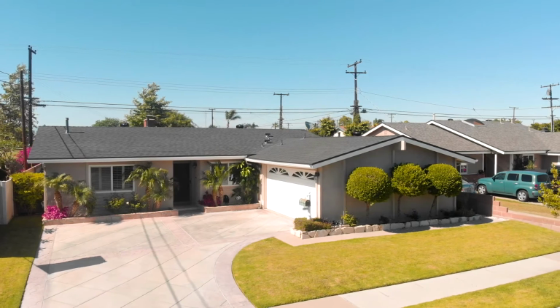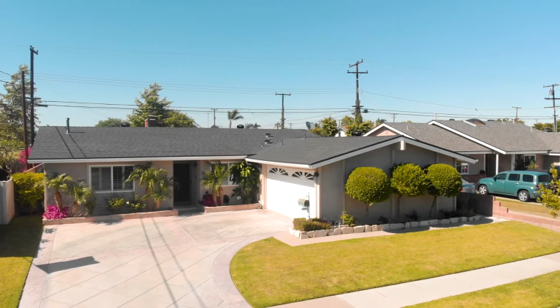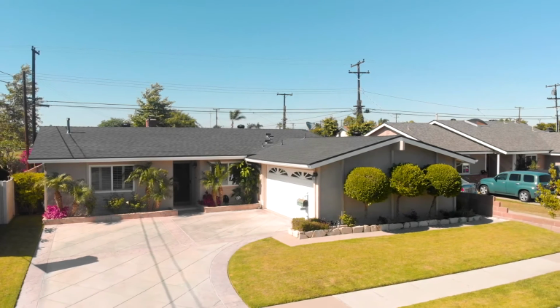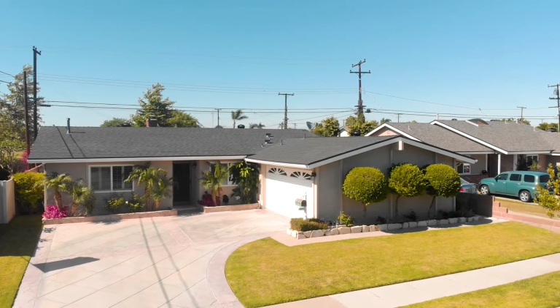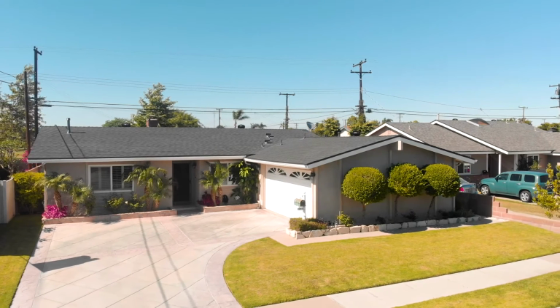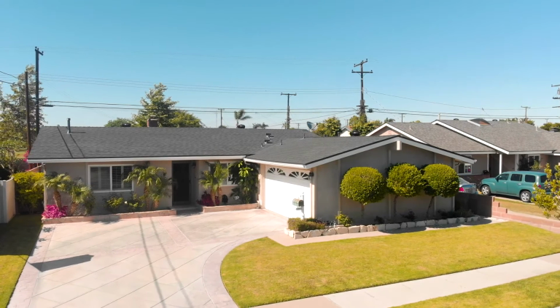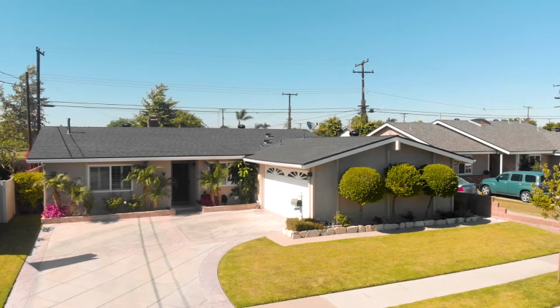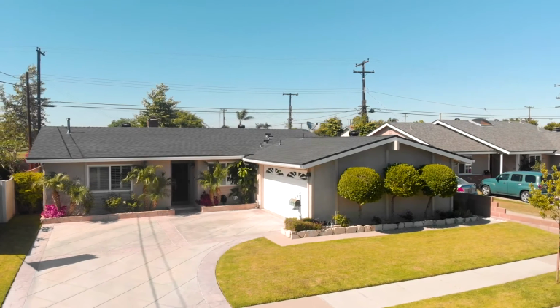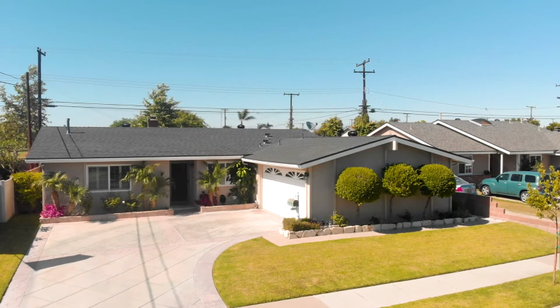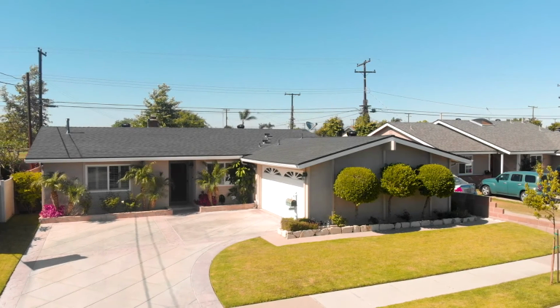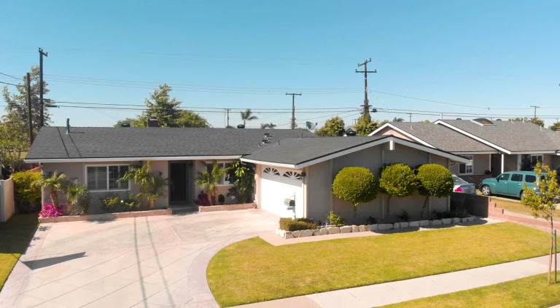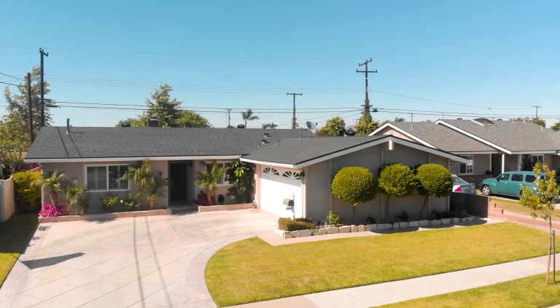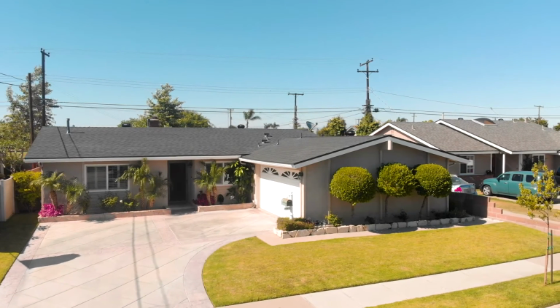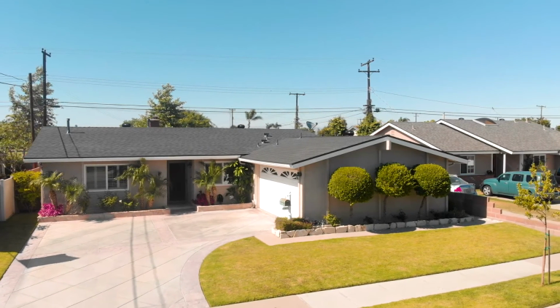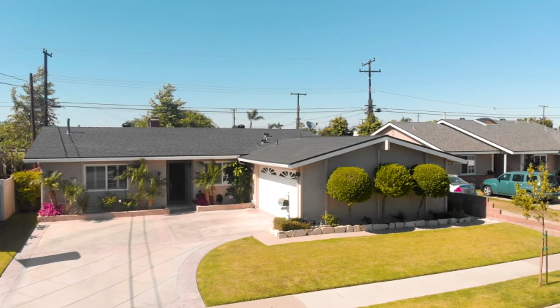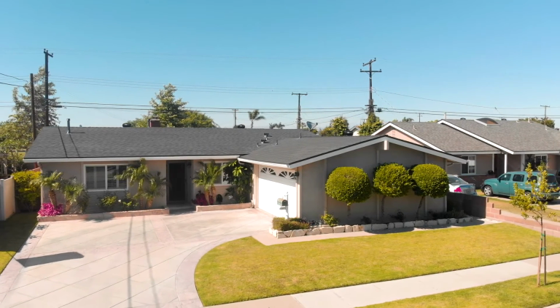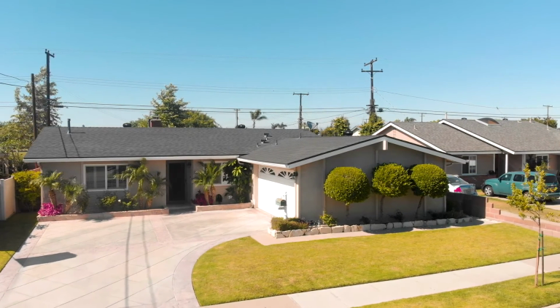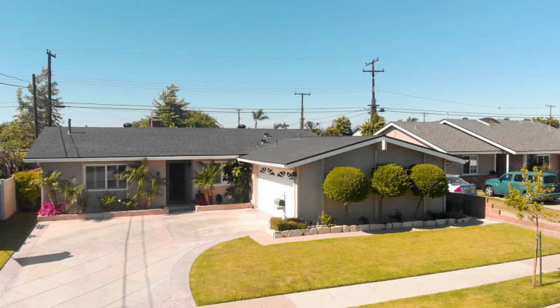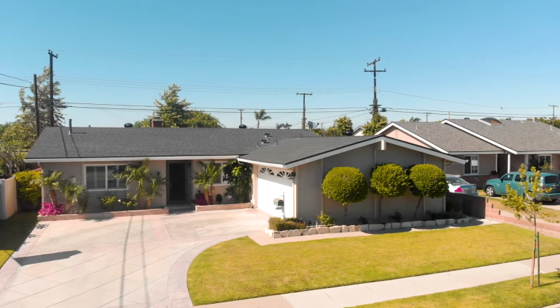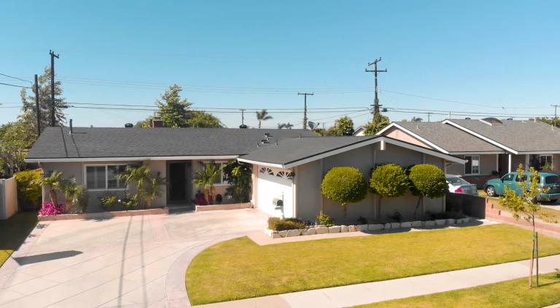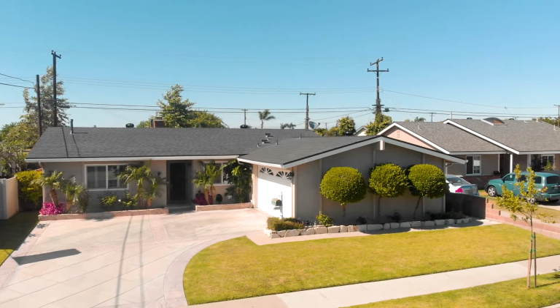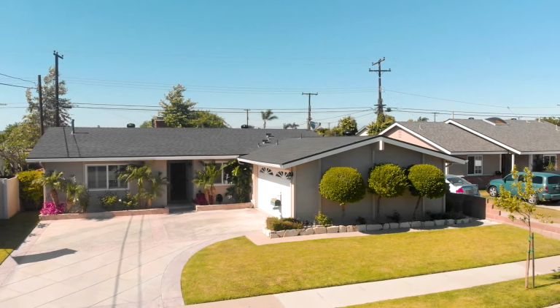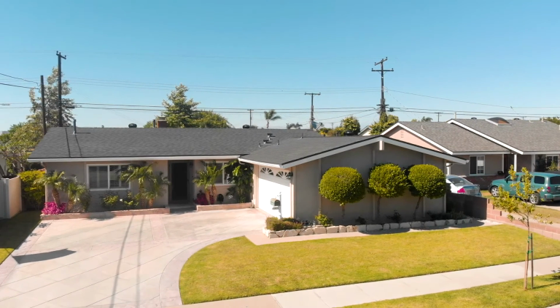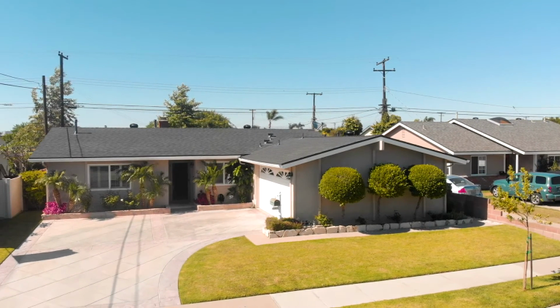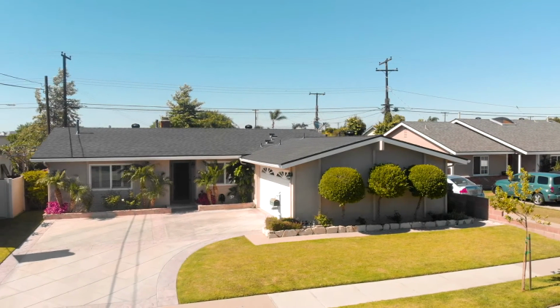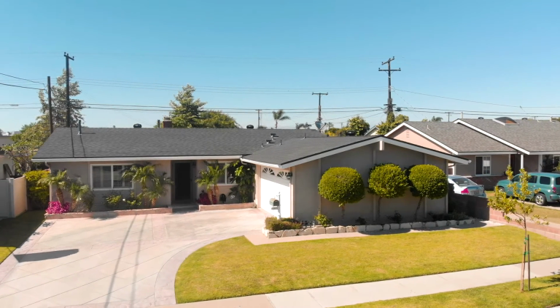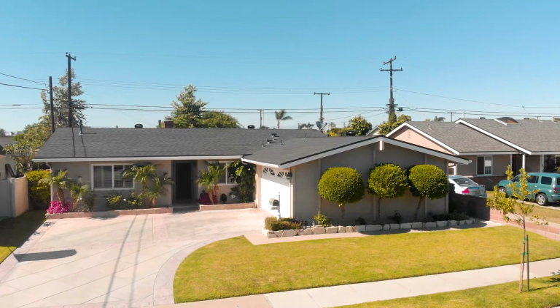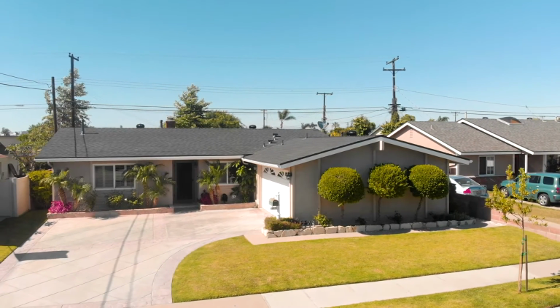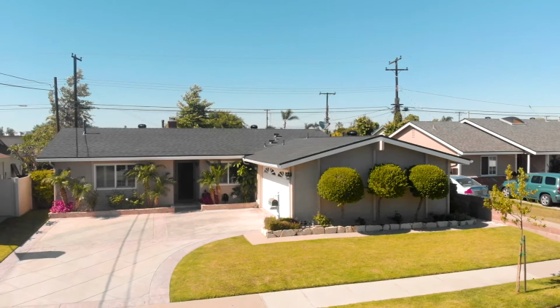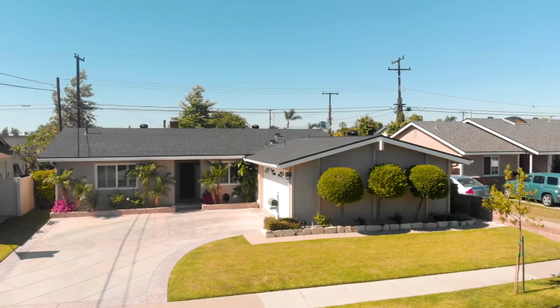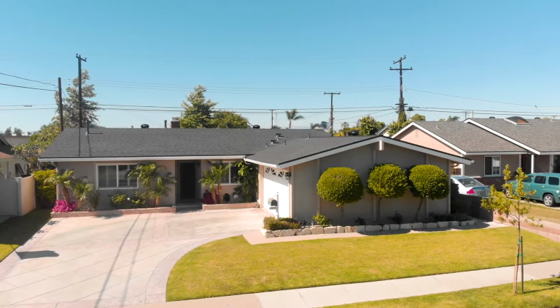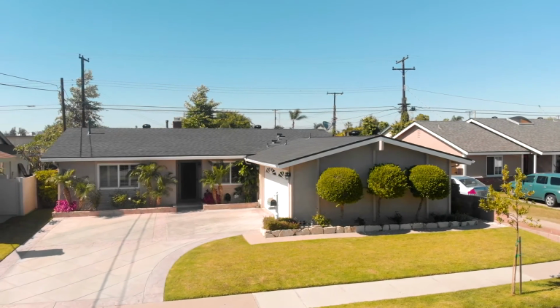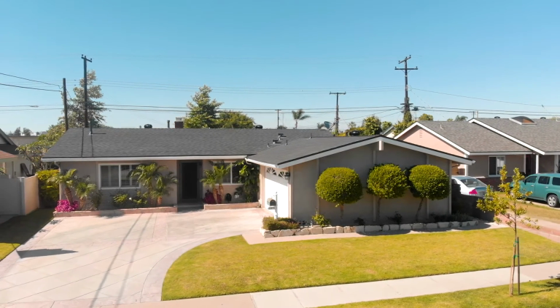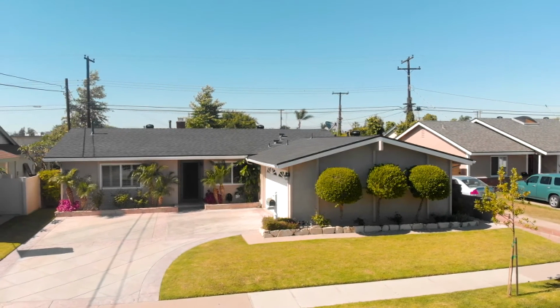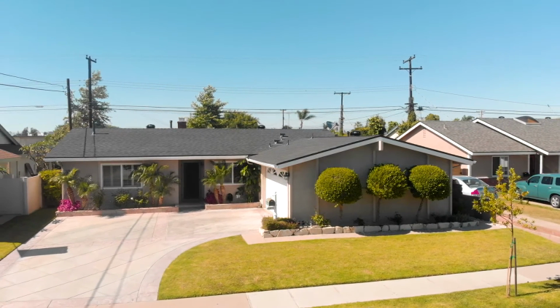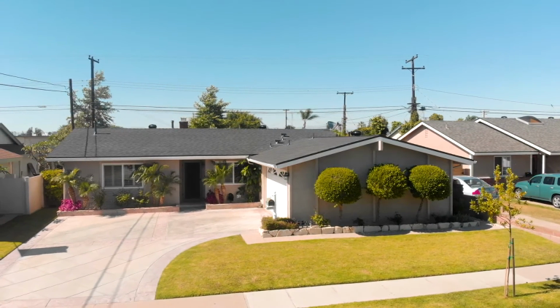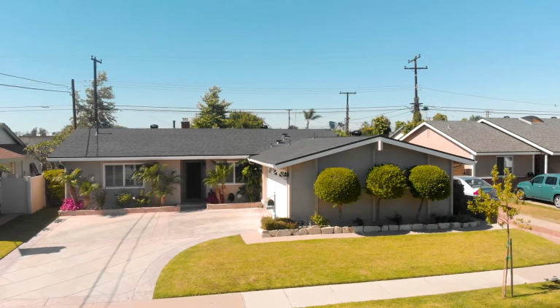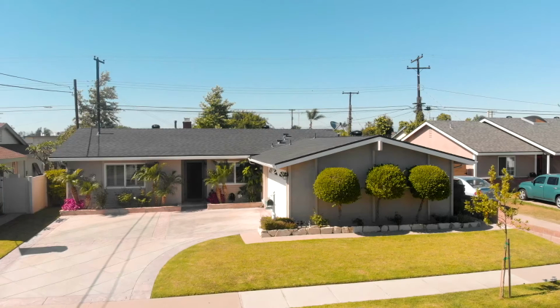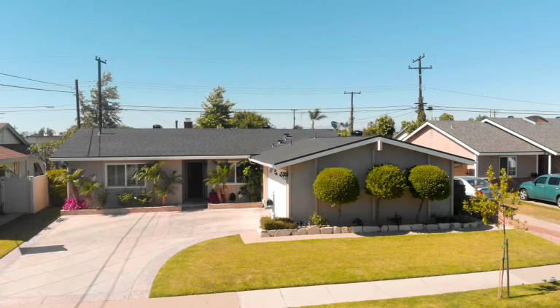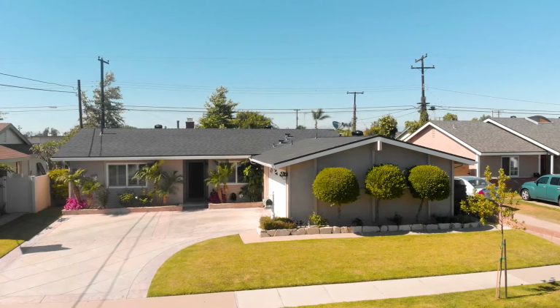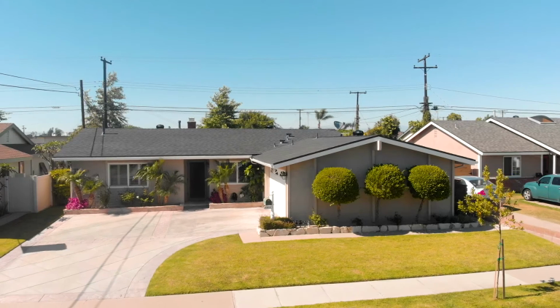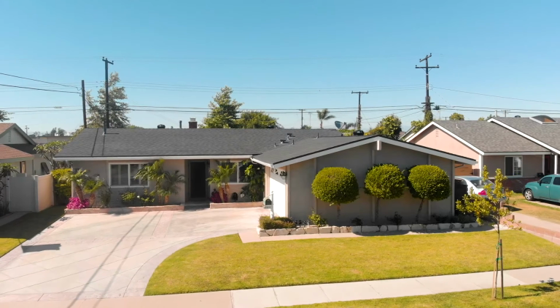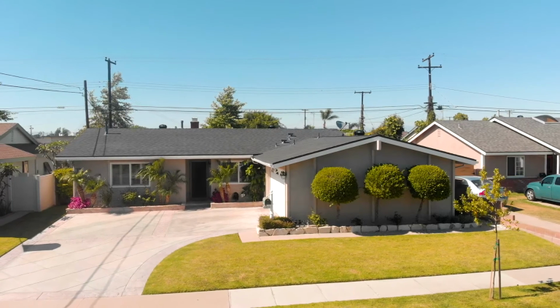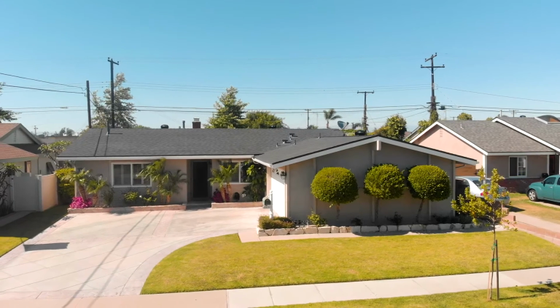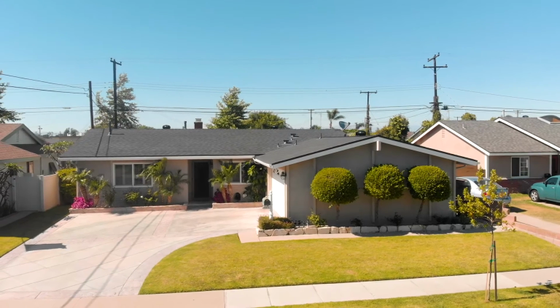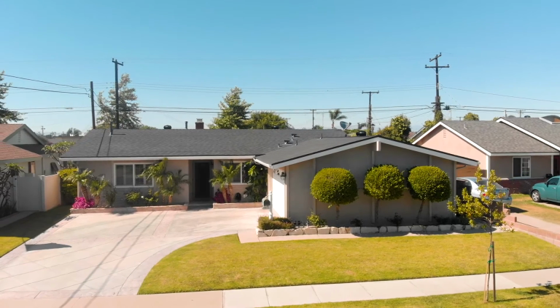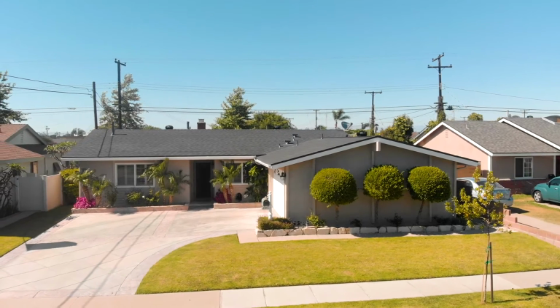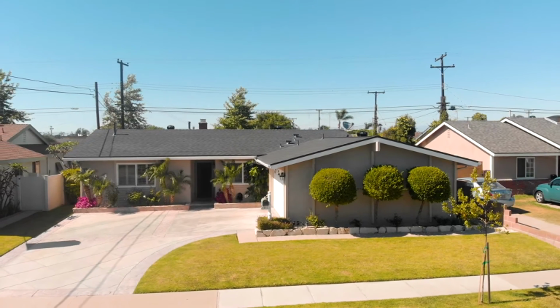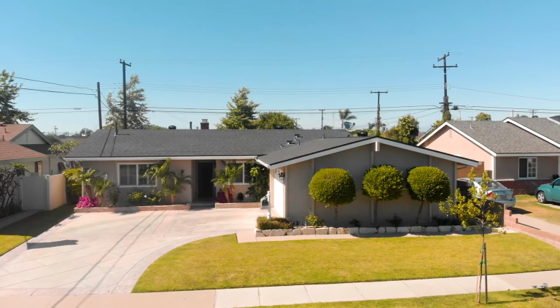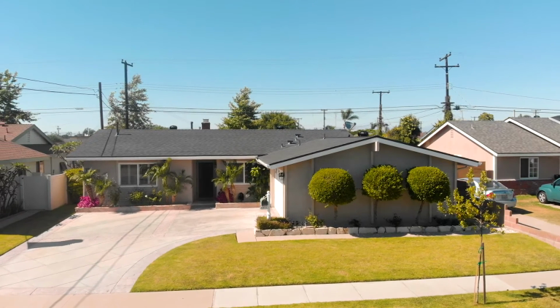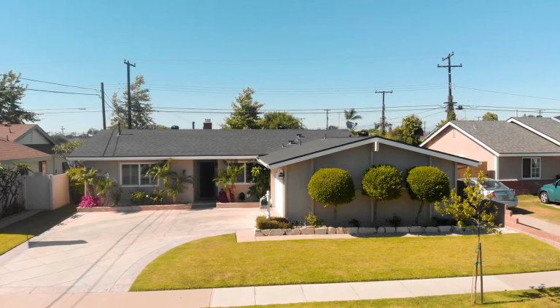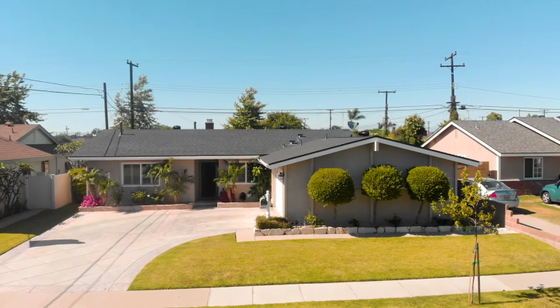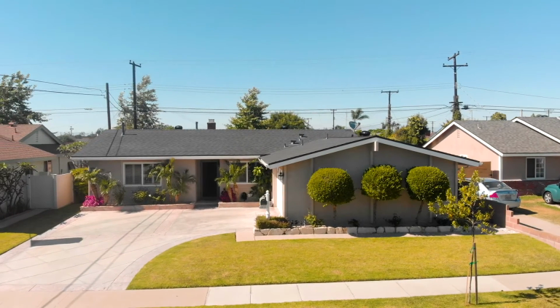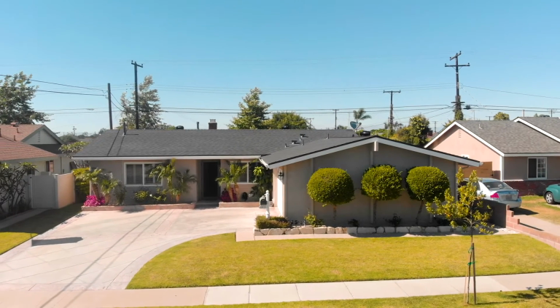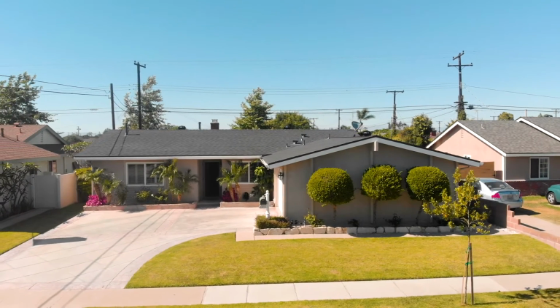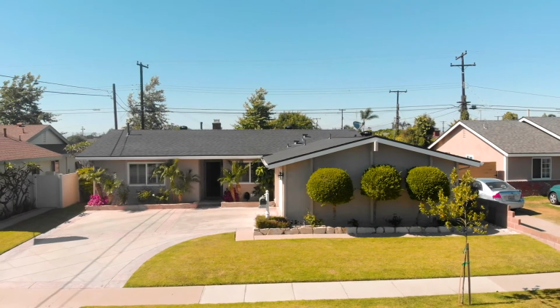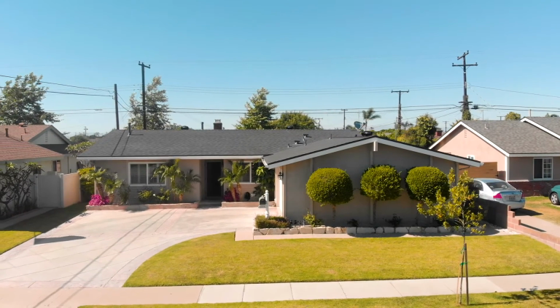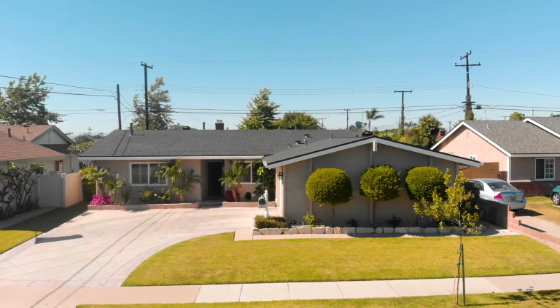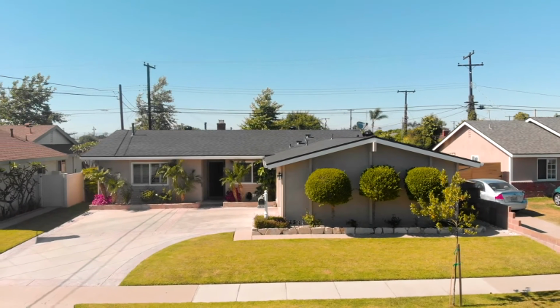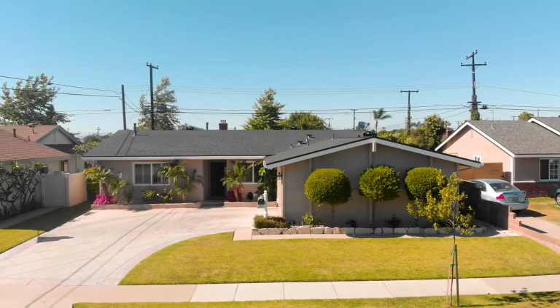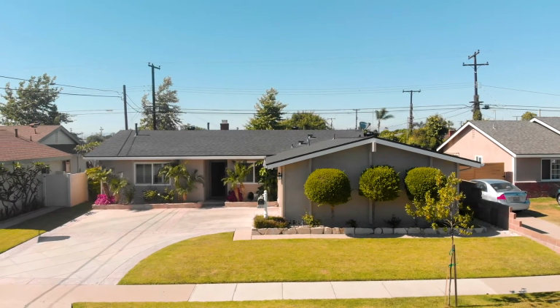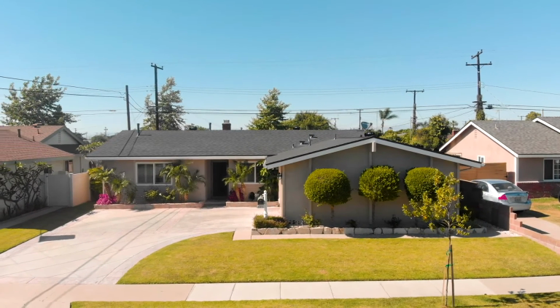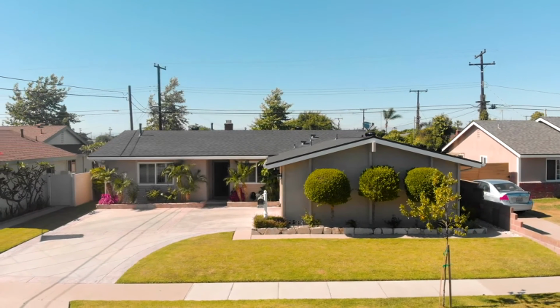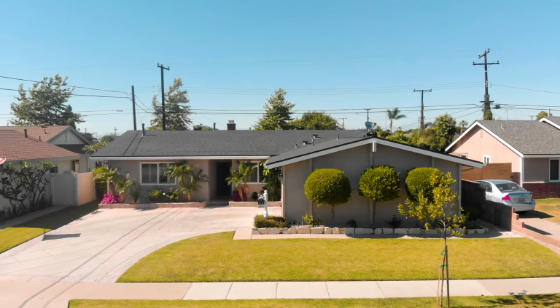Come see the exquisite attention to detail at 6615 Acacia today.